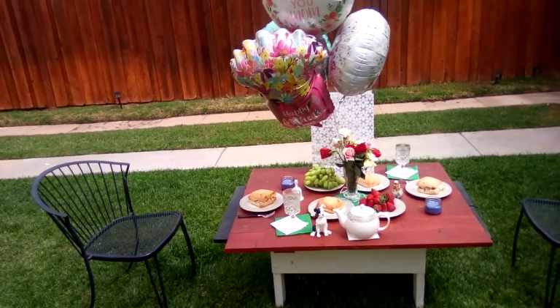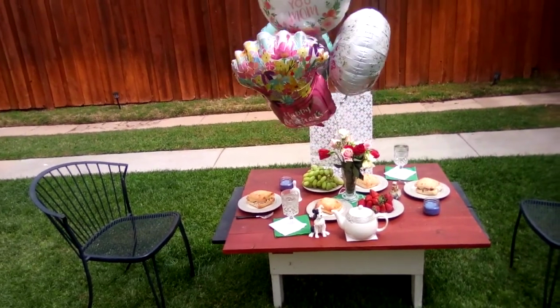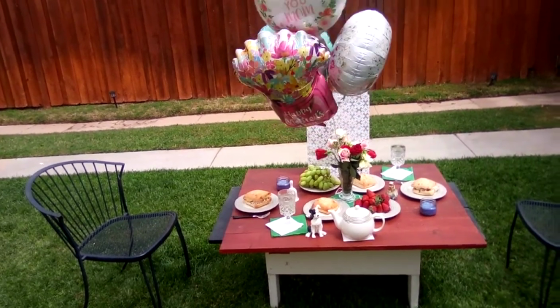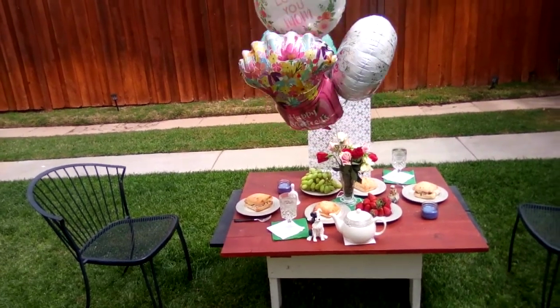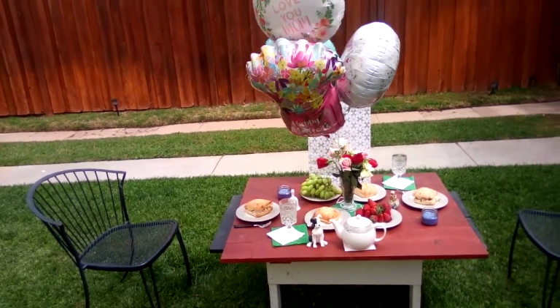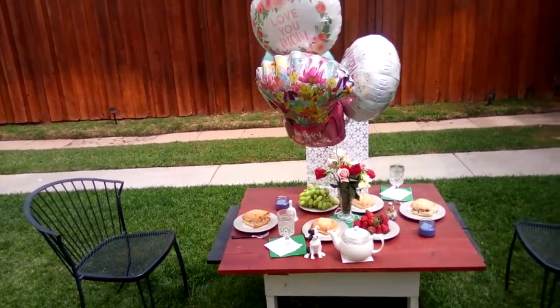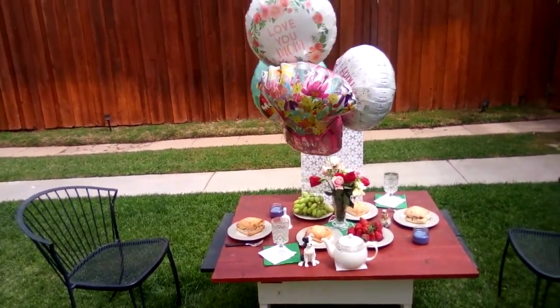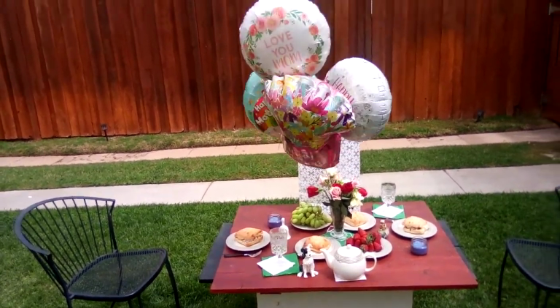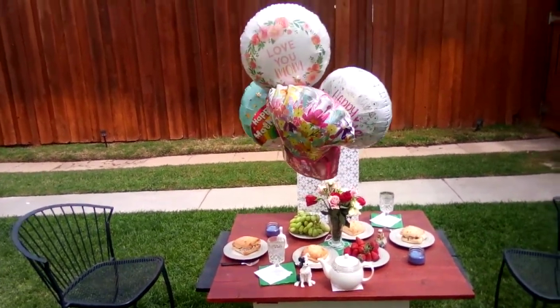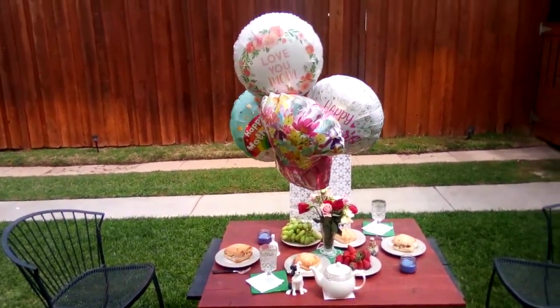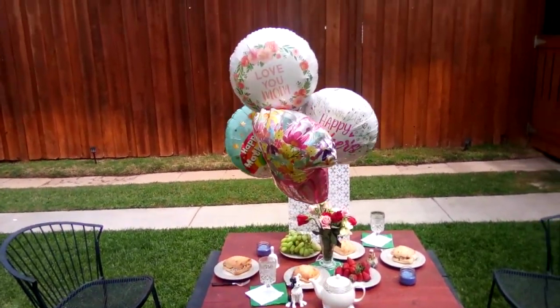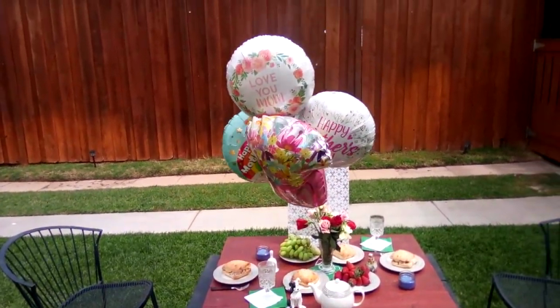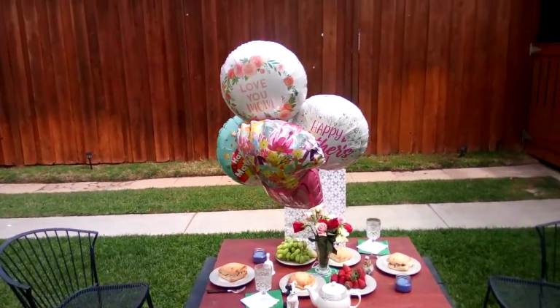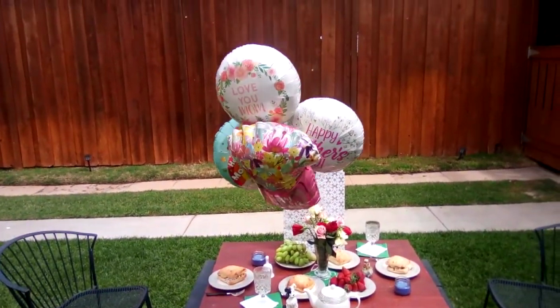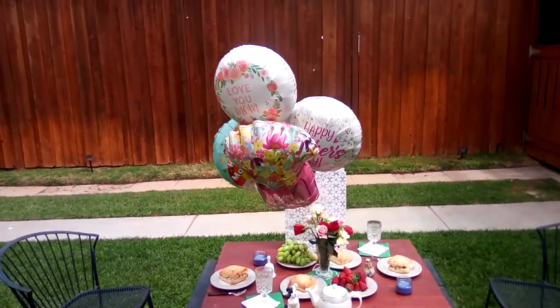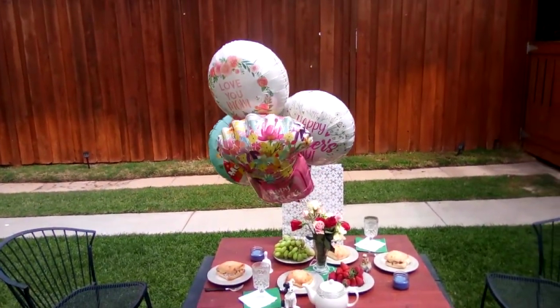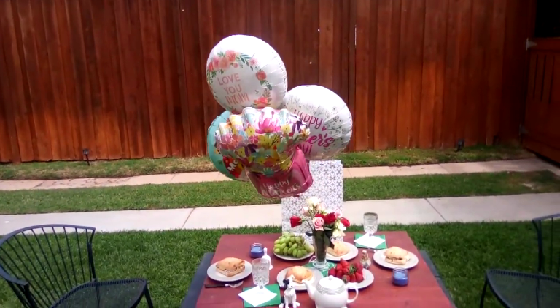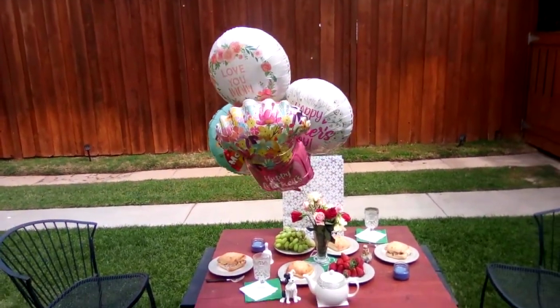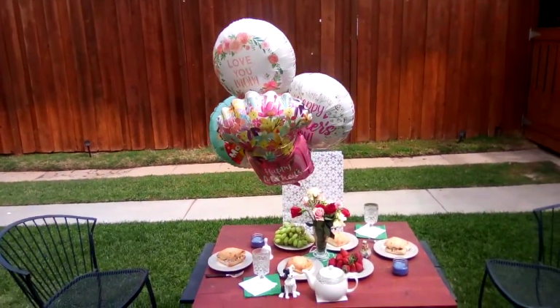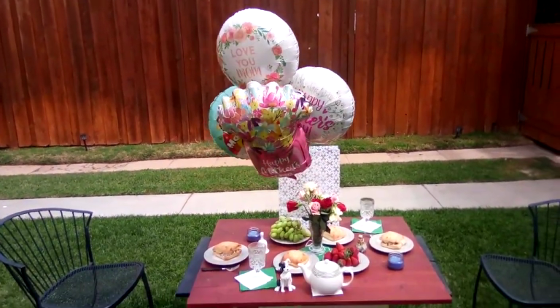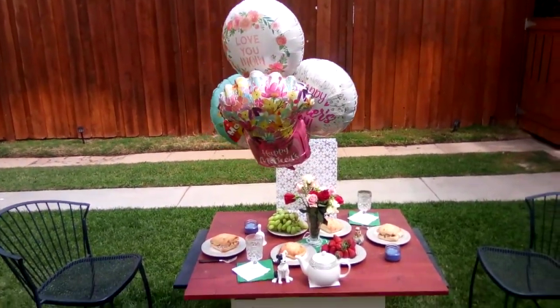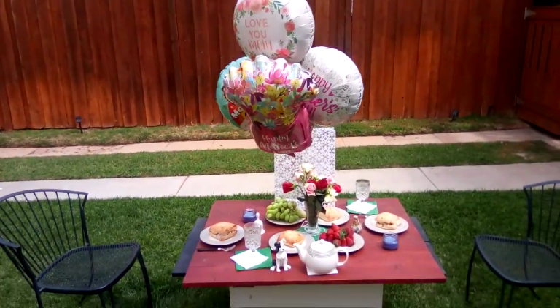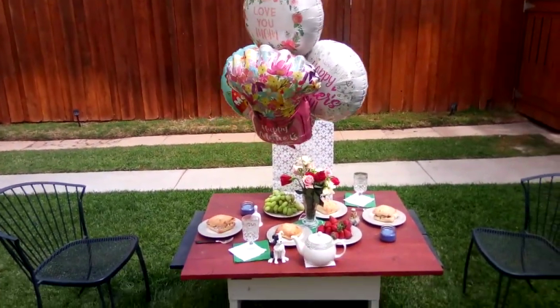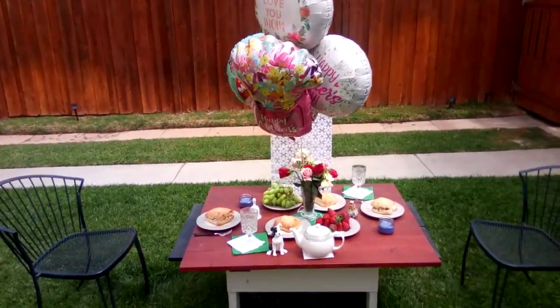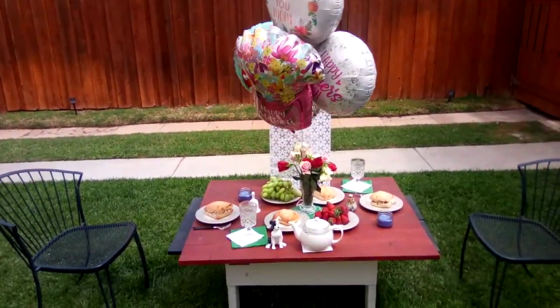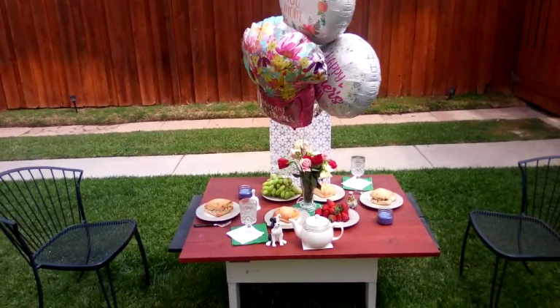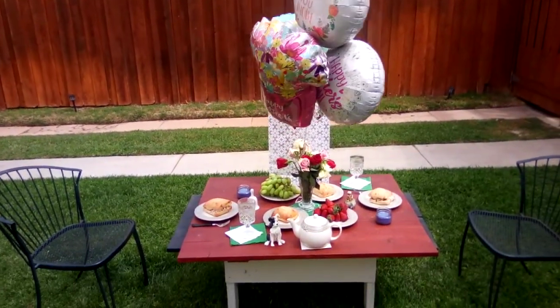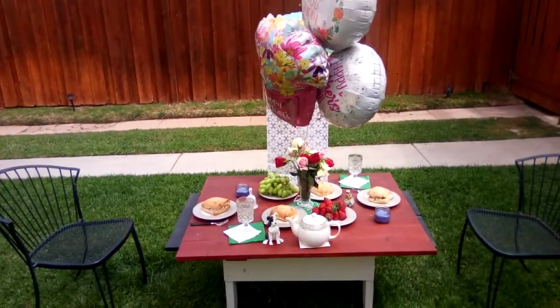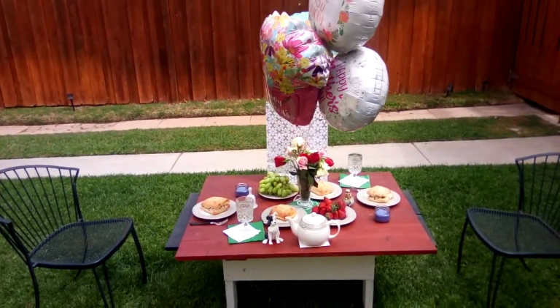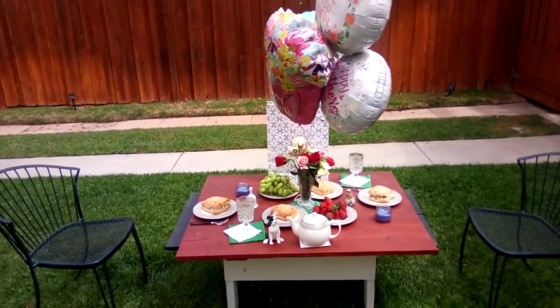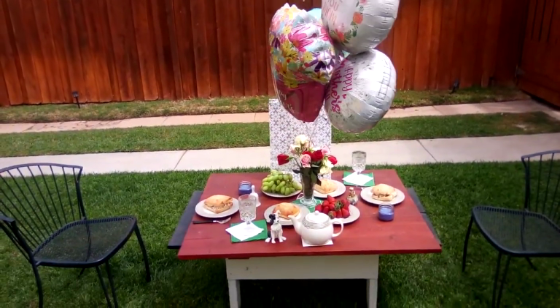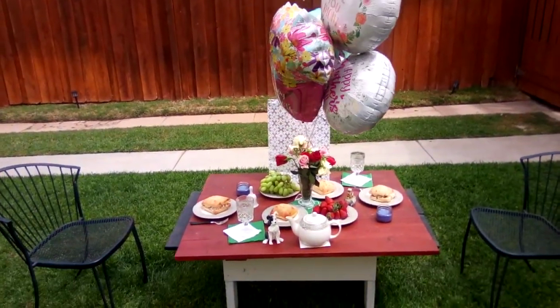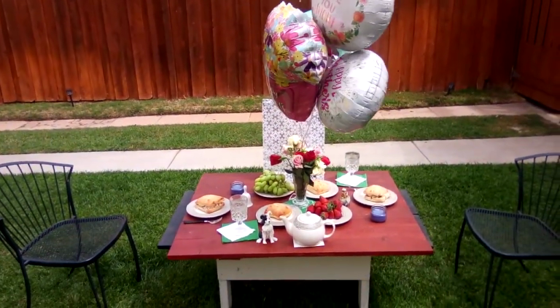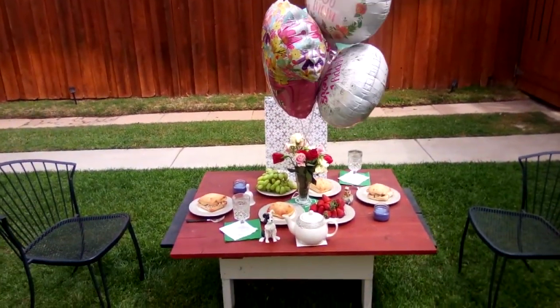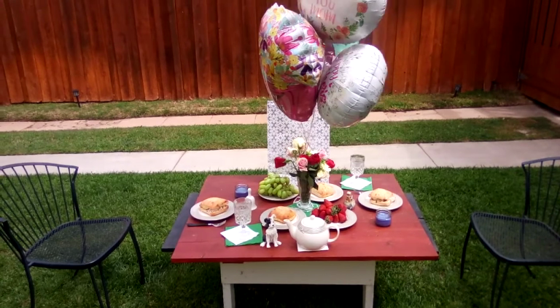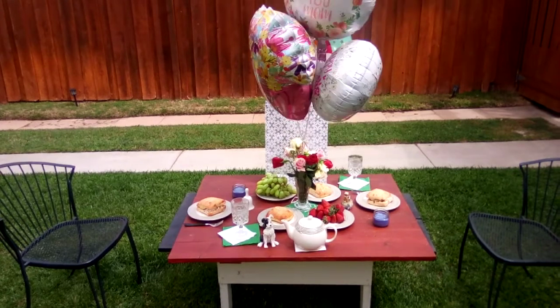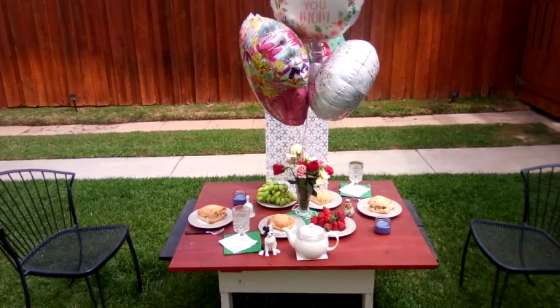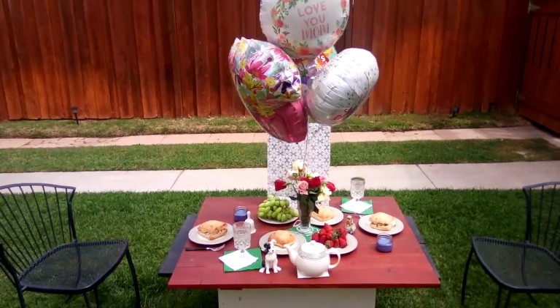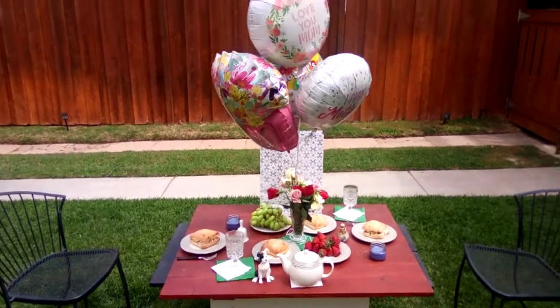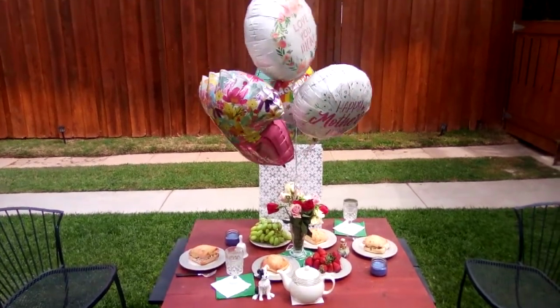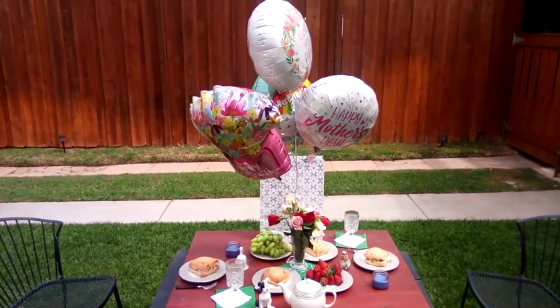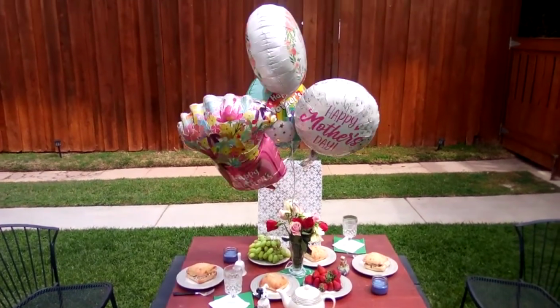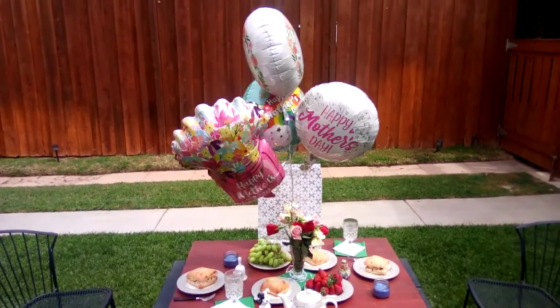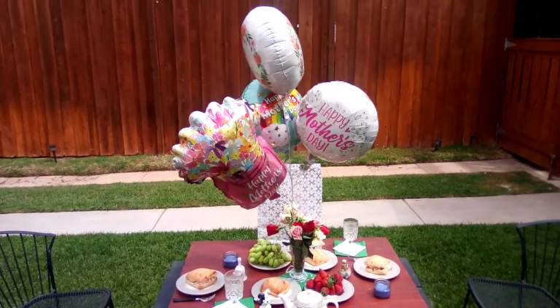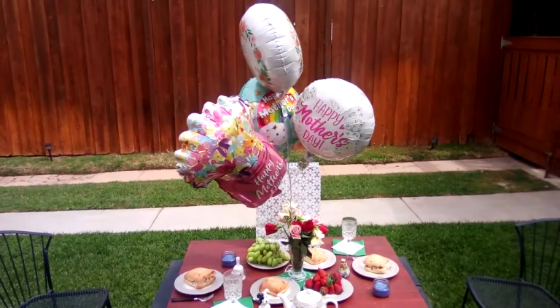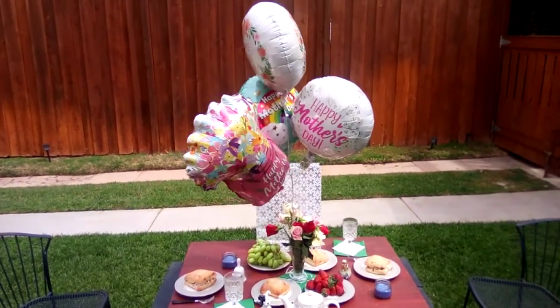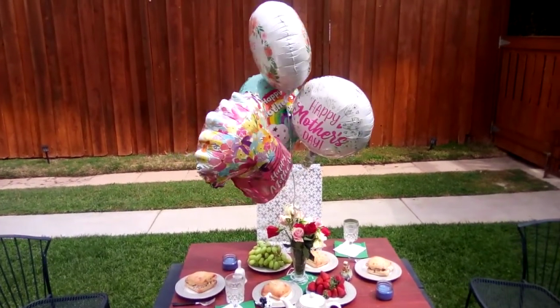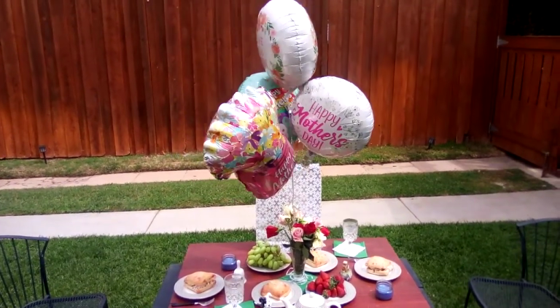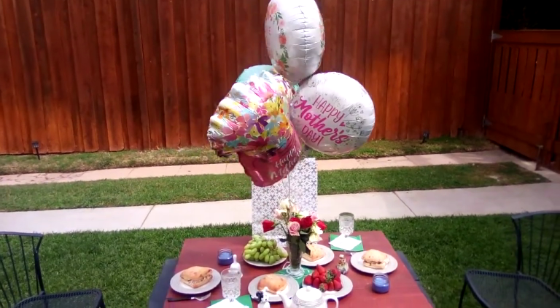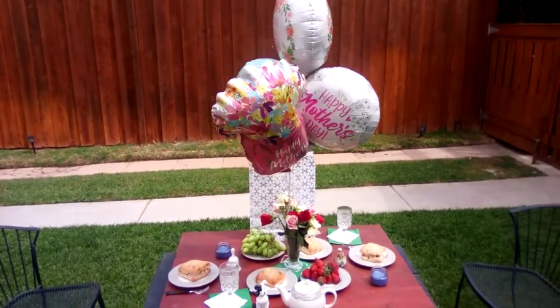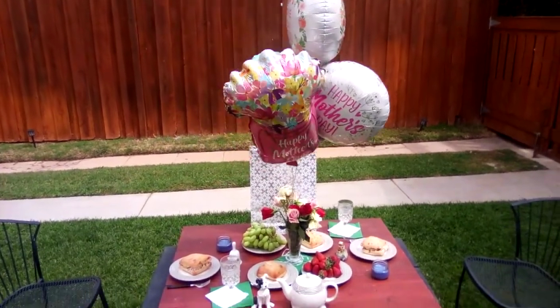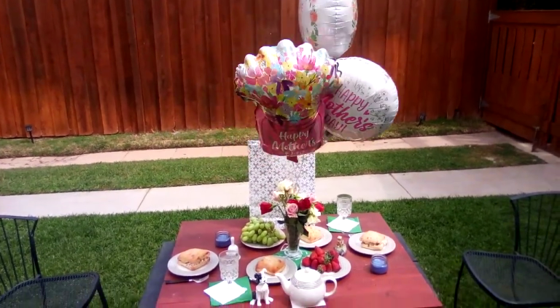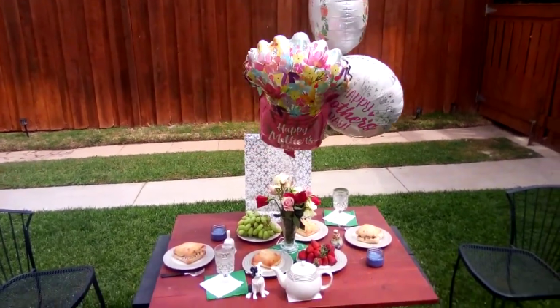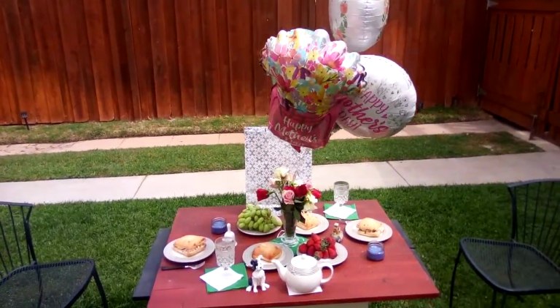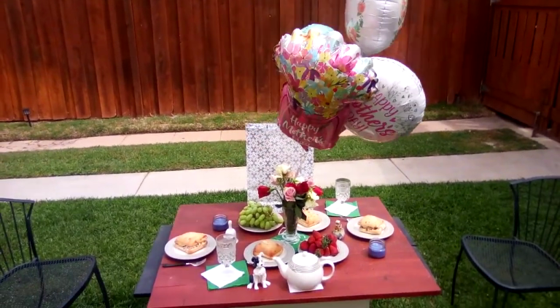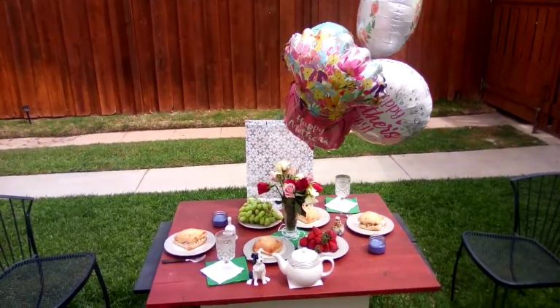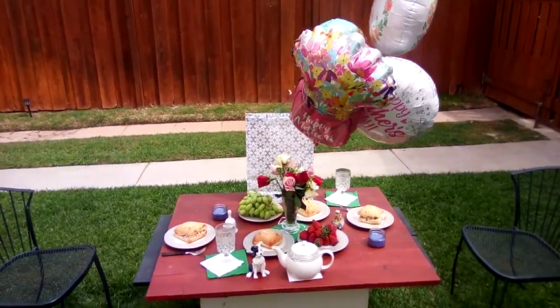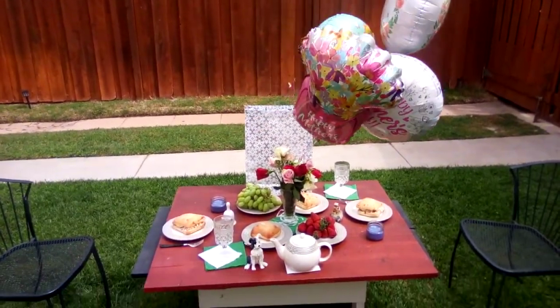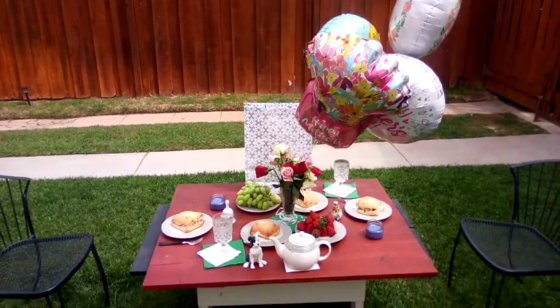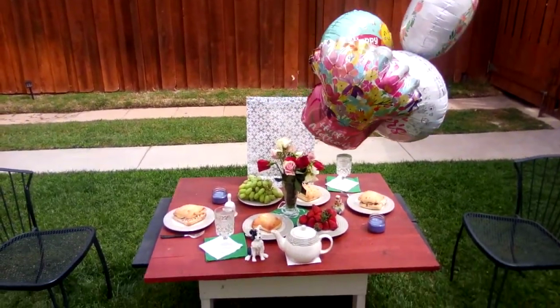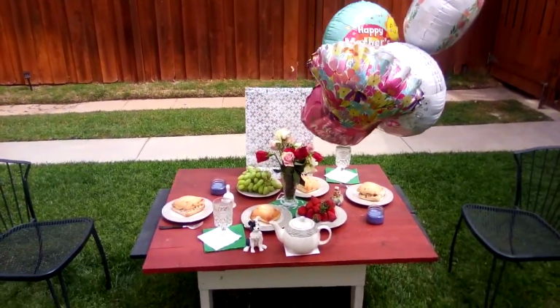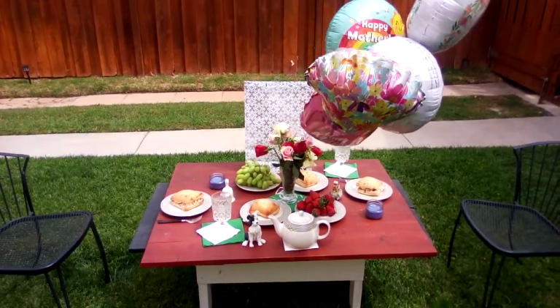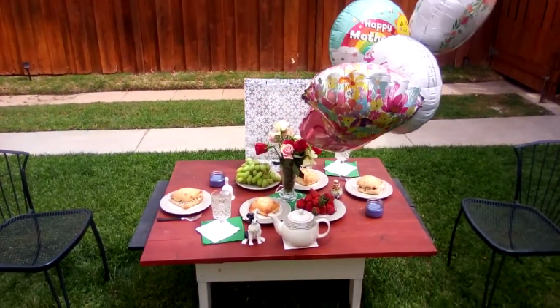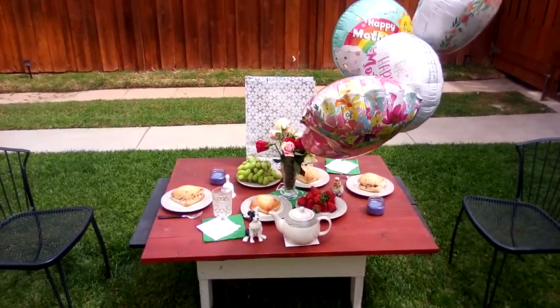Happy Mother's Day to all the moms out there. This is what I did for Jackie for Mother's Day.